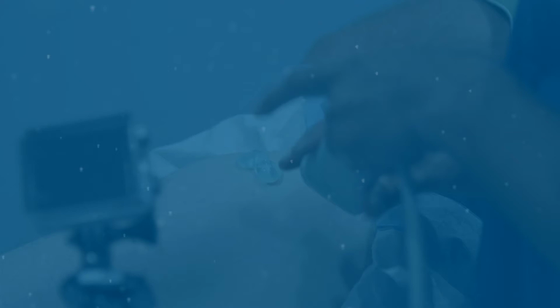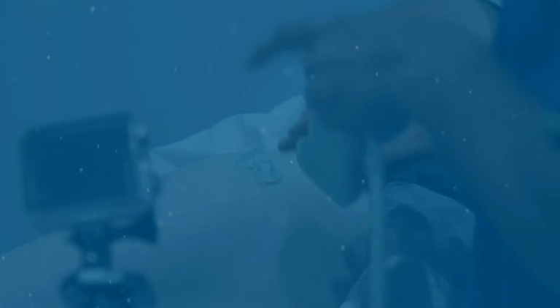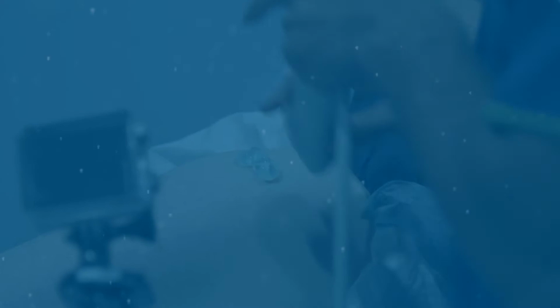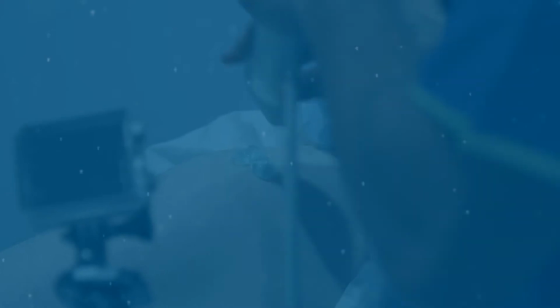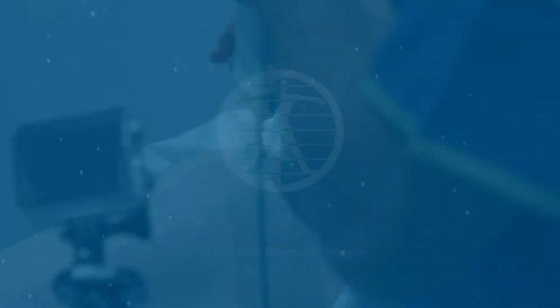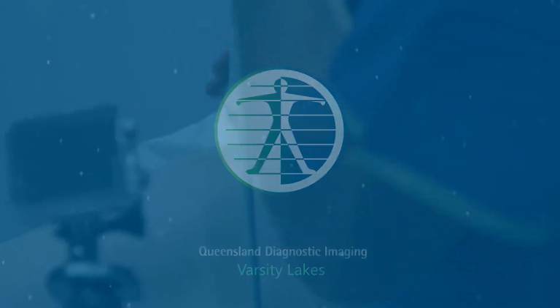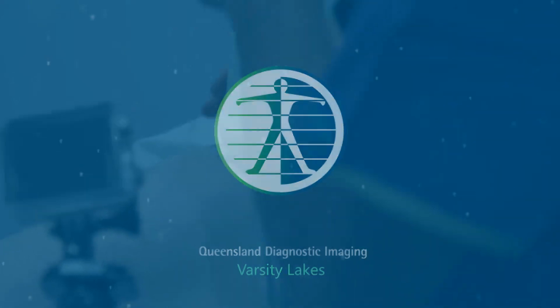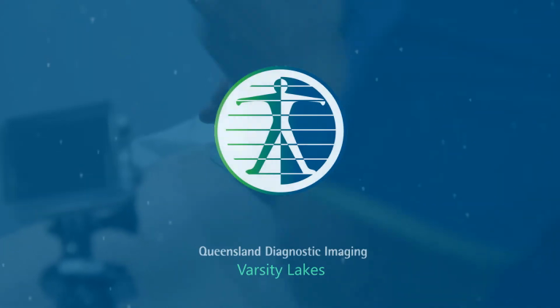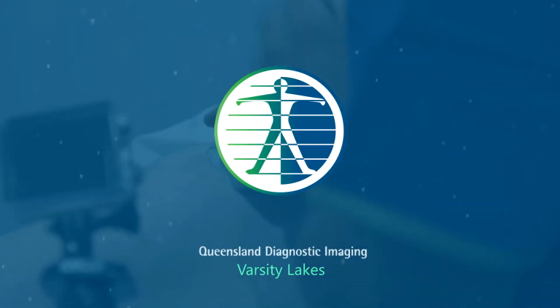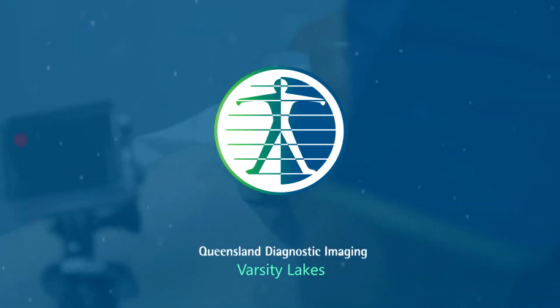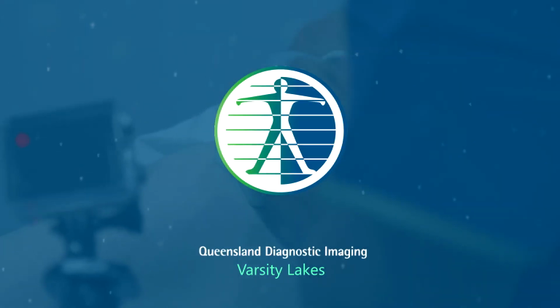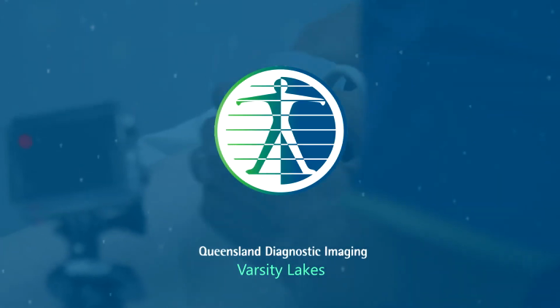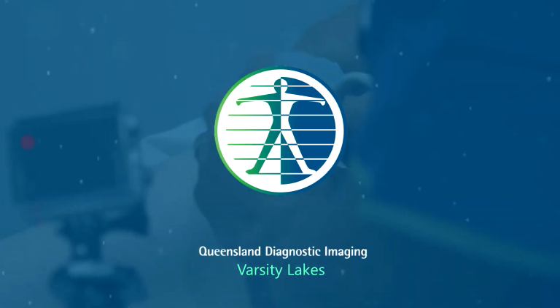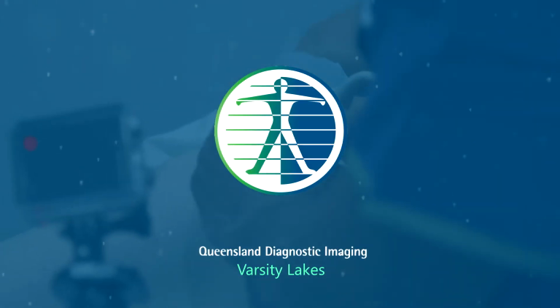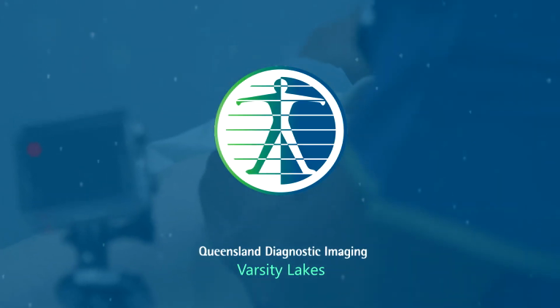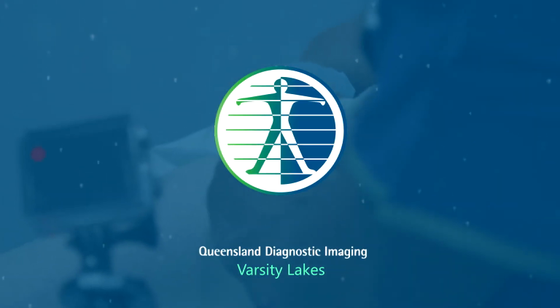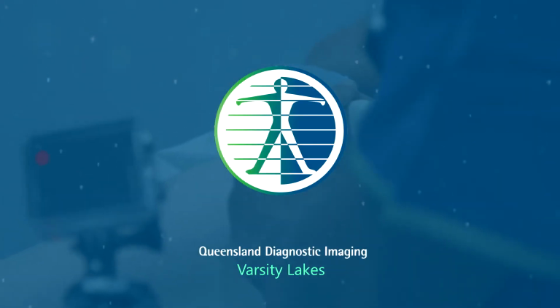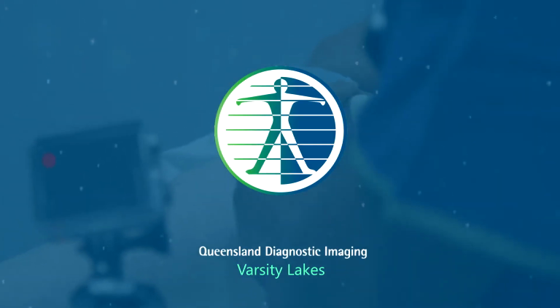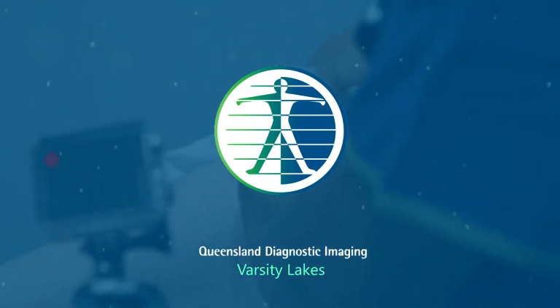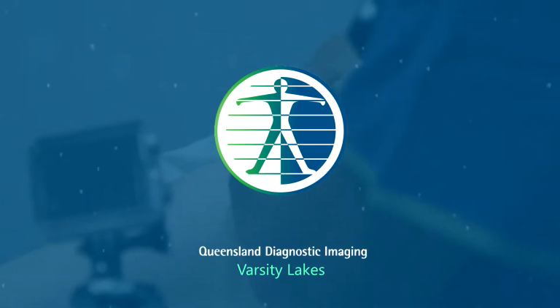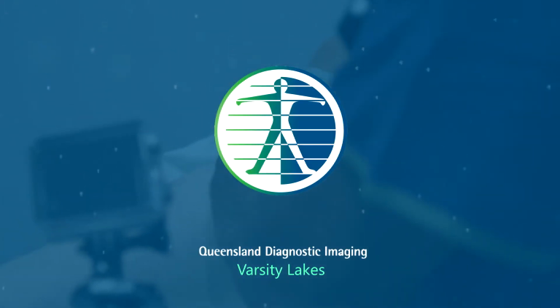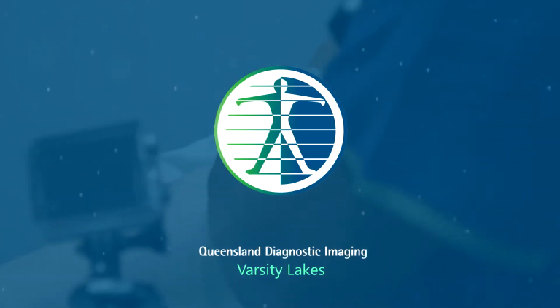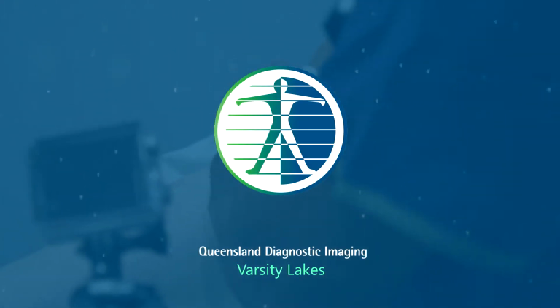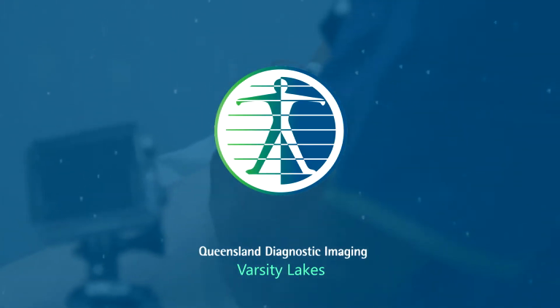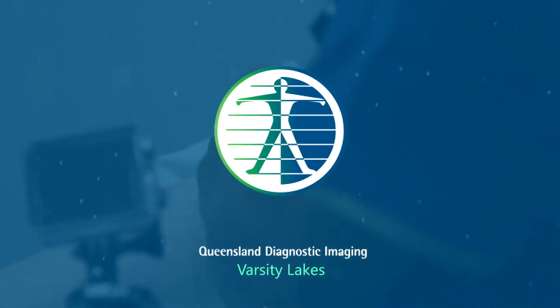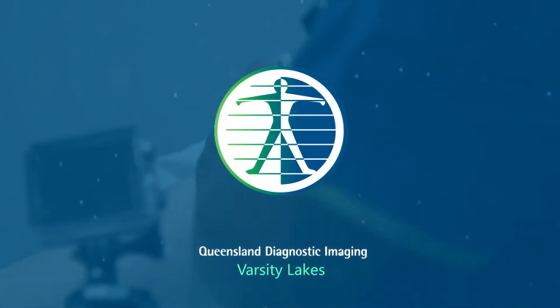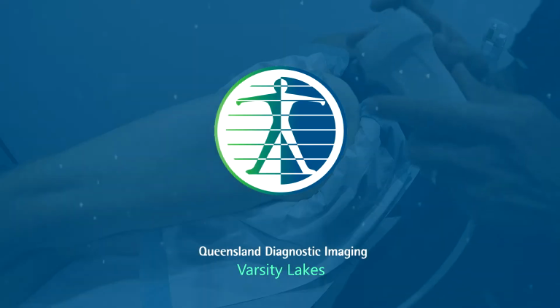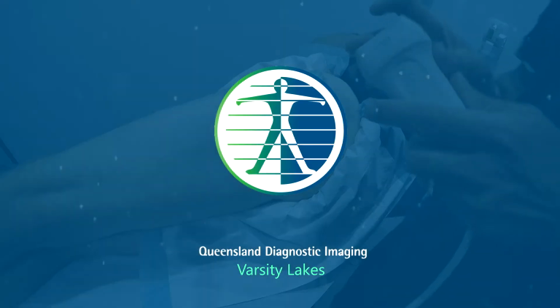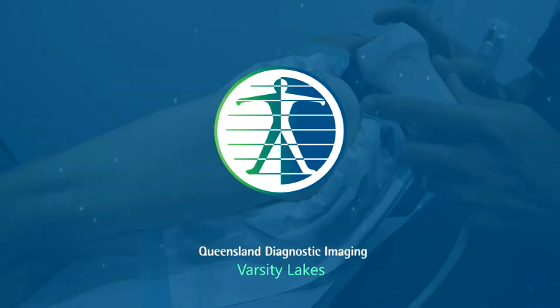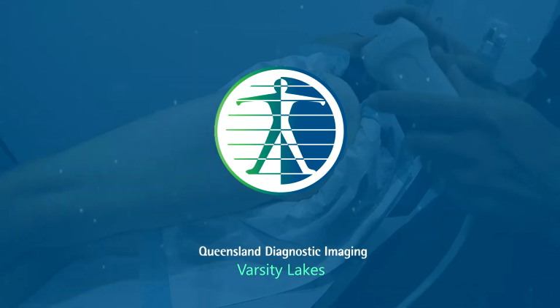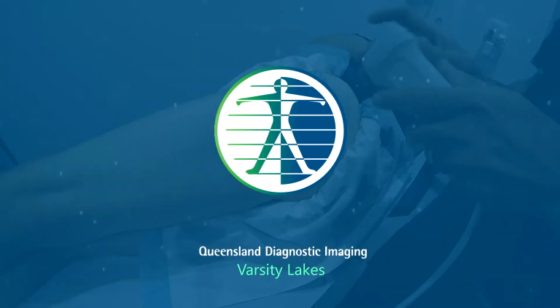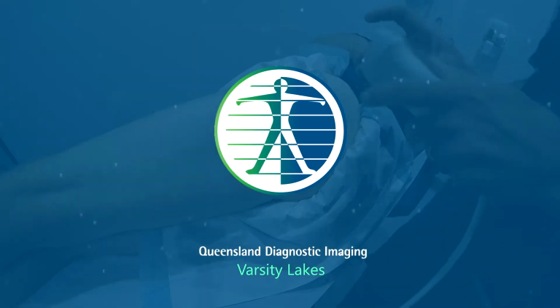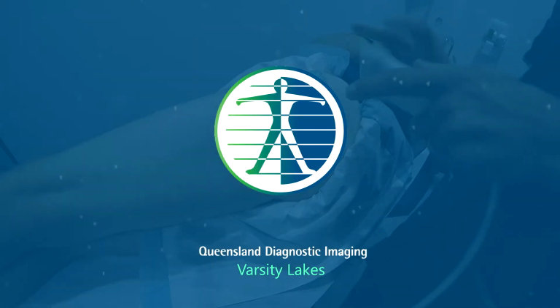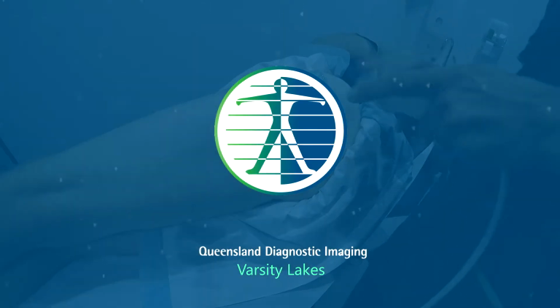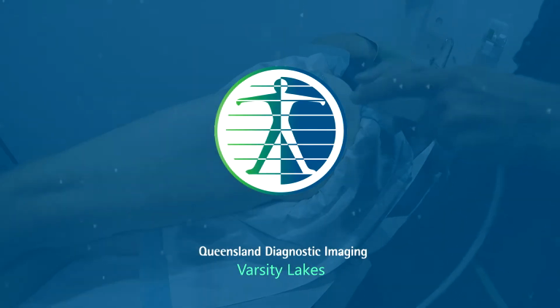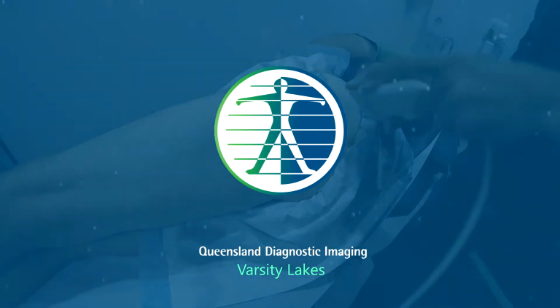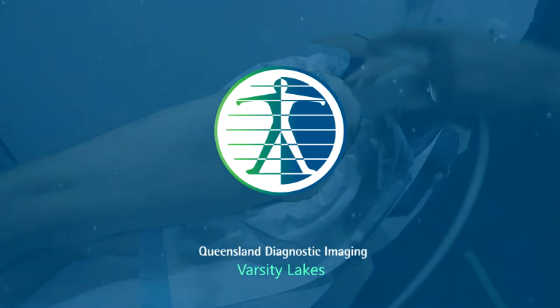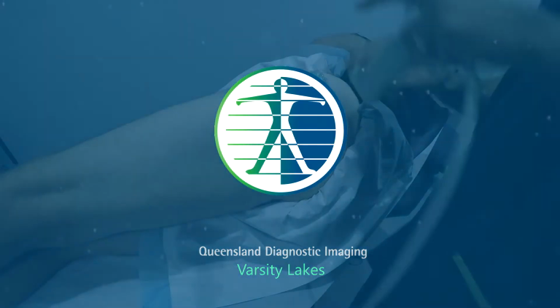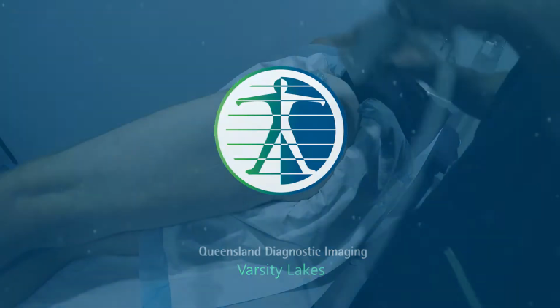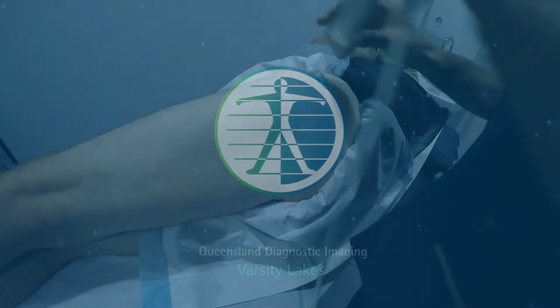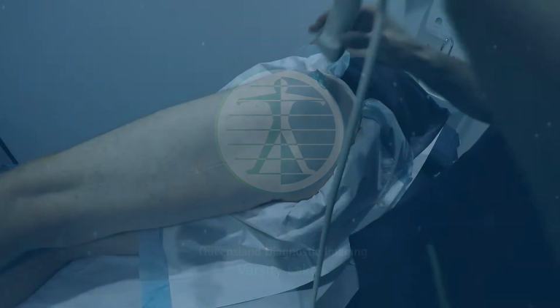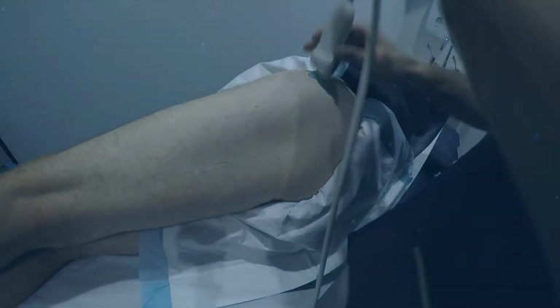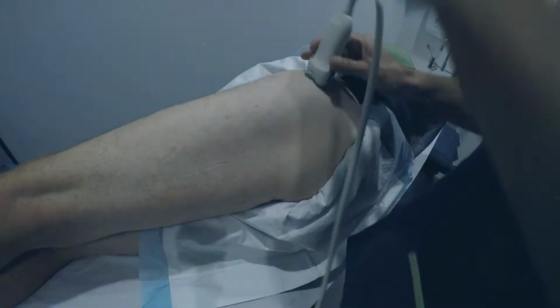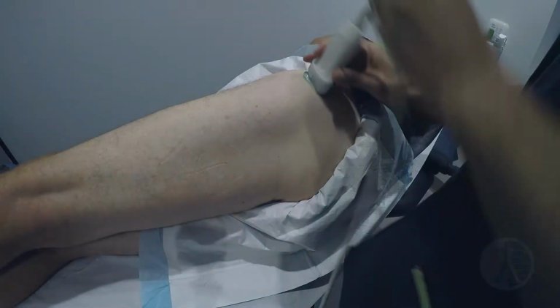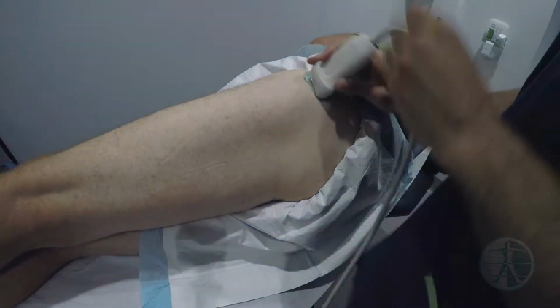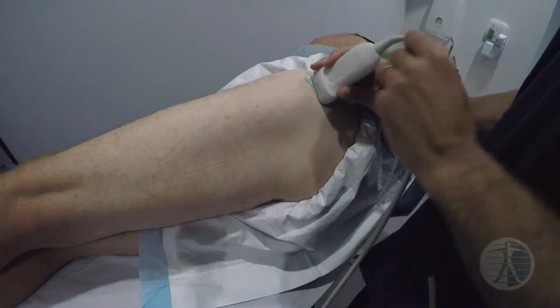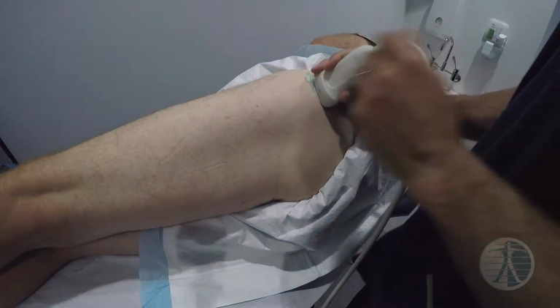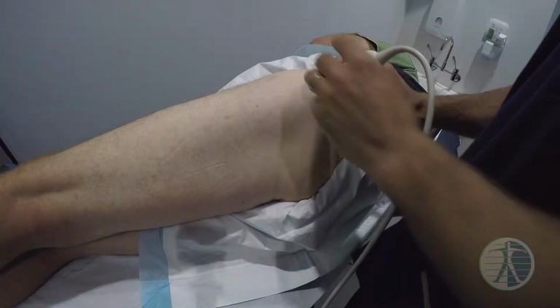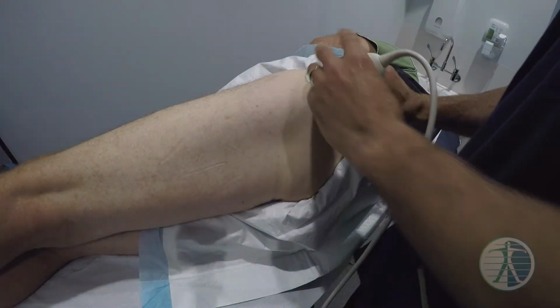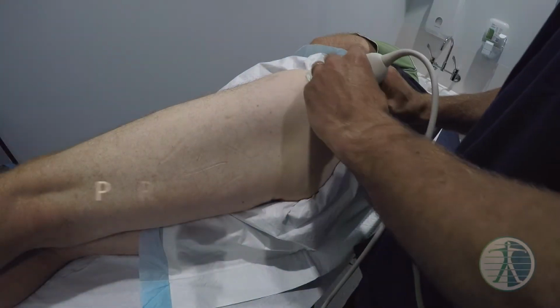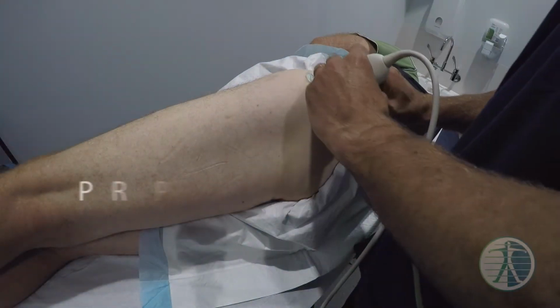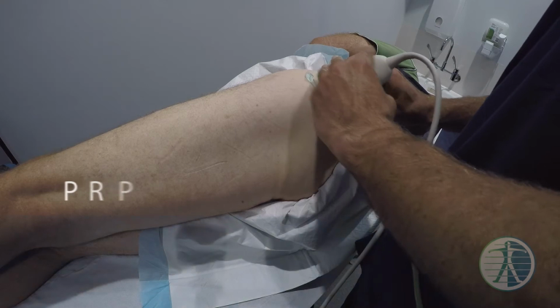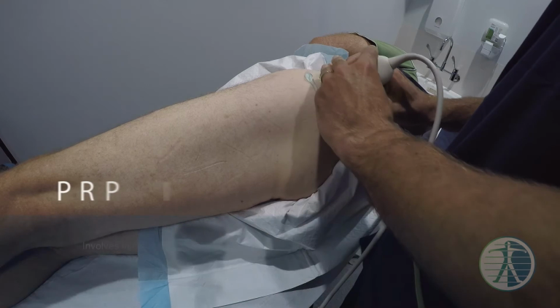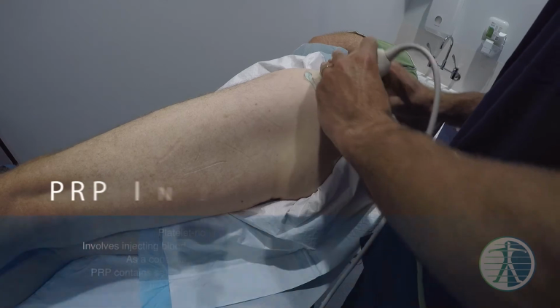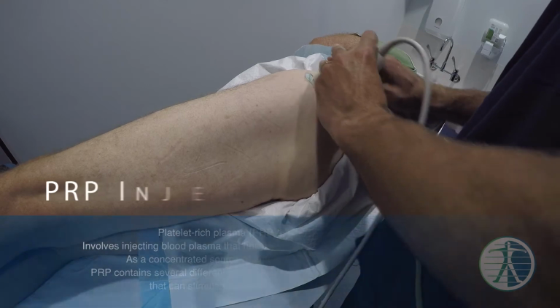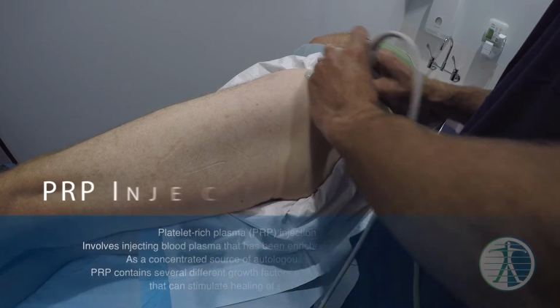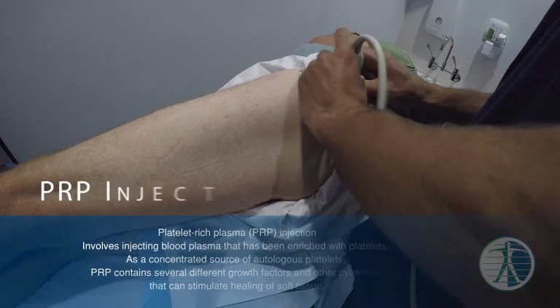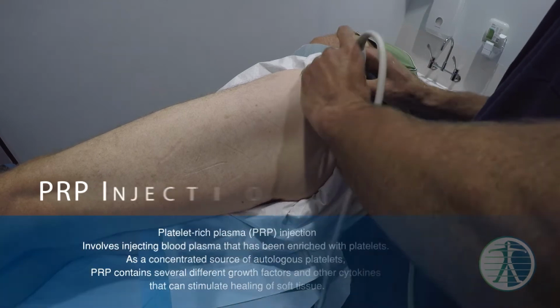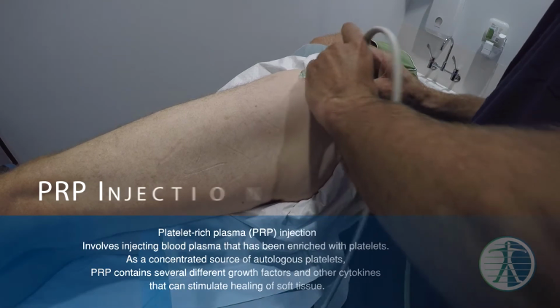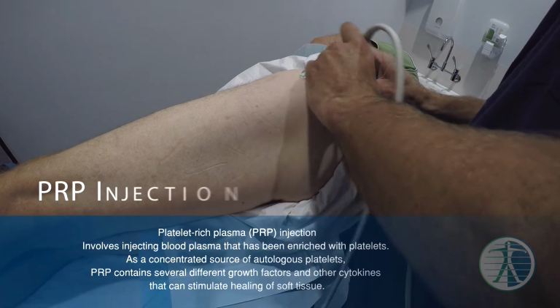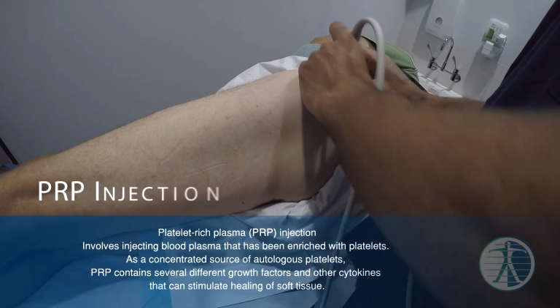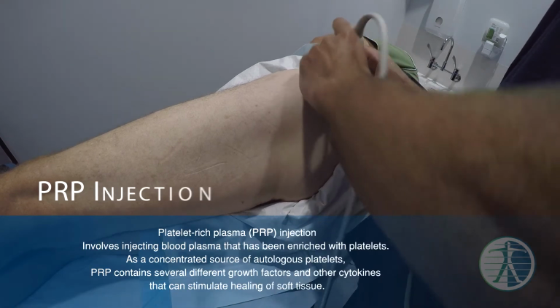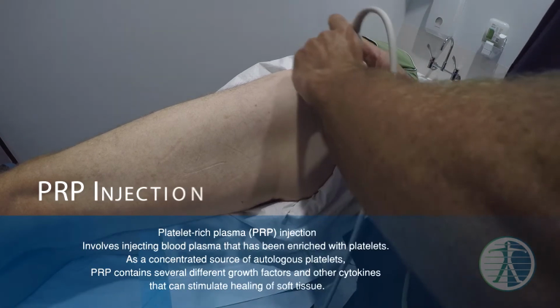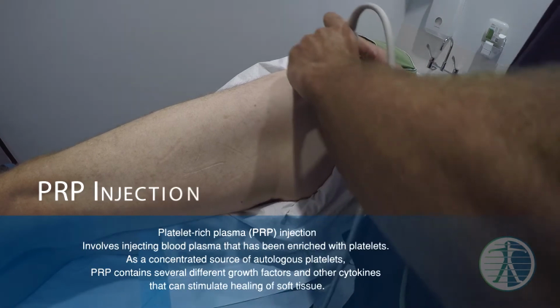Hi, I'm Dr. Craig Buck and I'm a musculoskeletal and interventional radiologist who works at QDI Varsity Lakes.